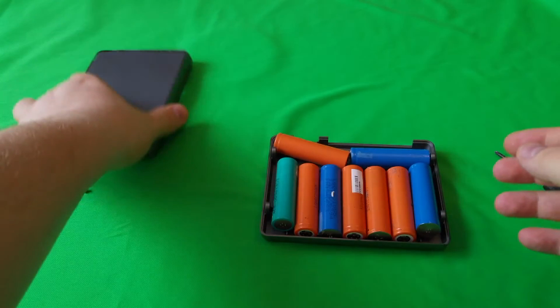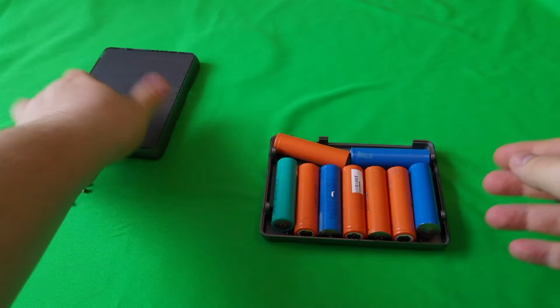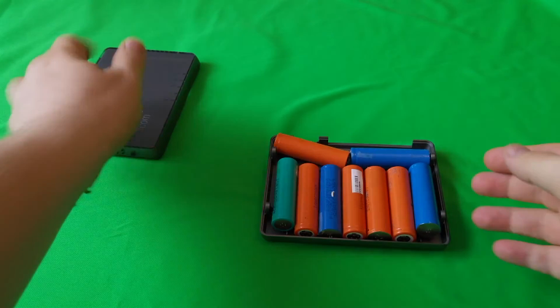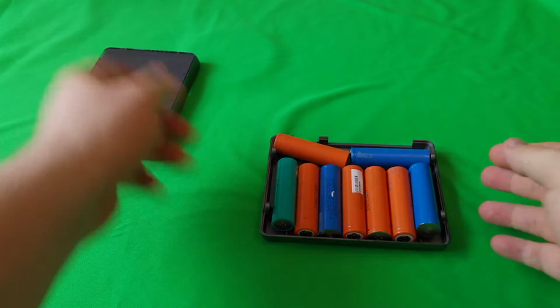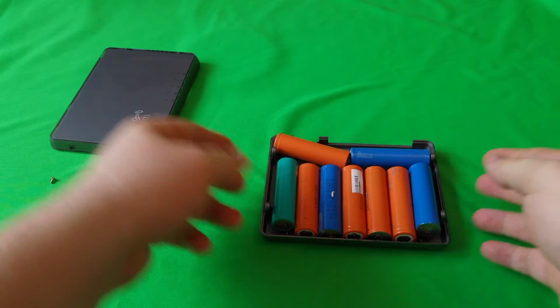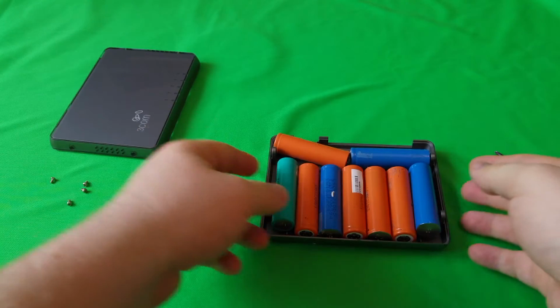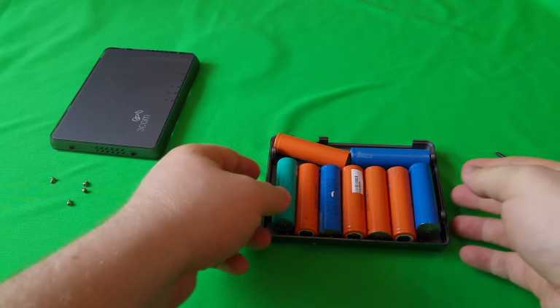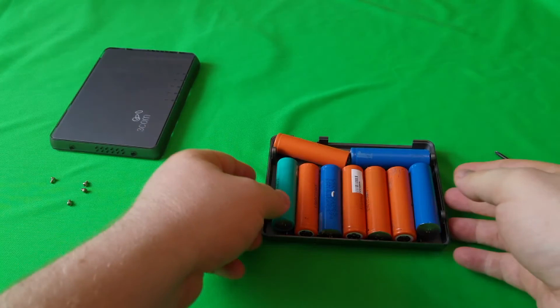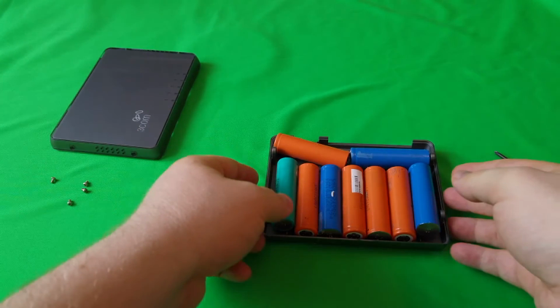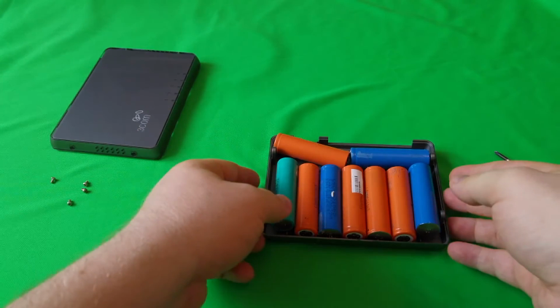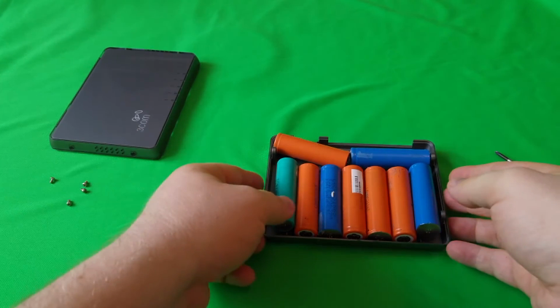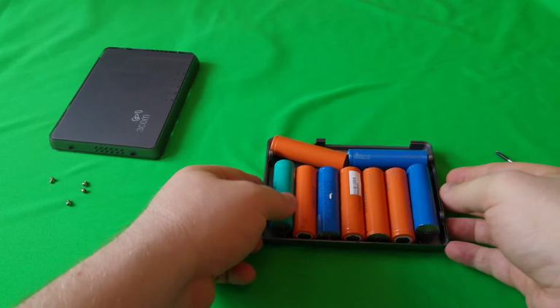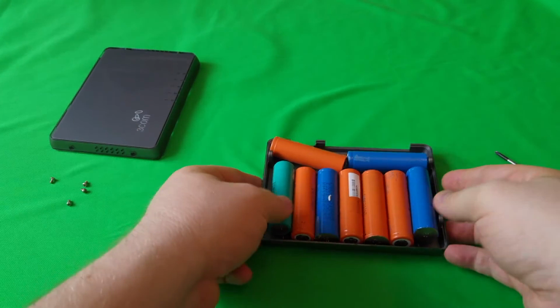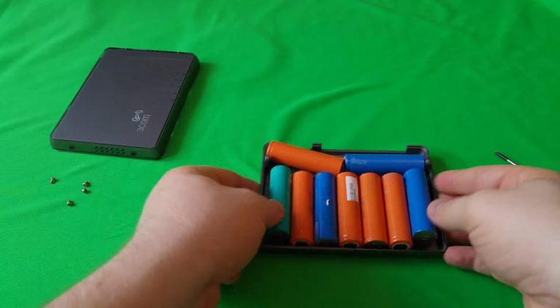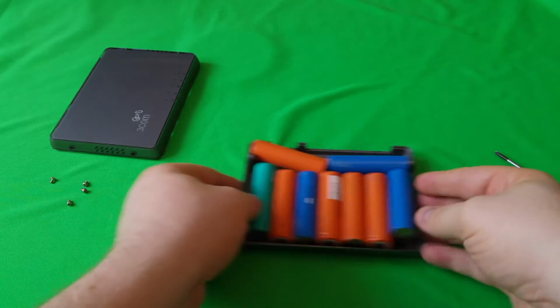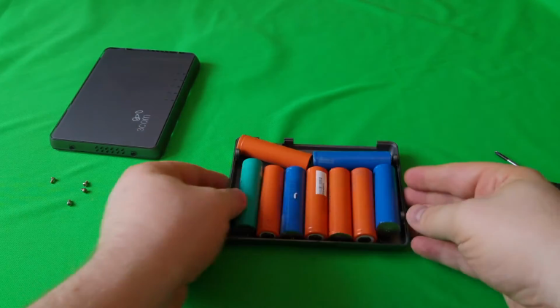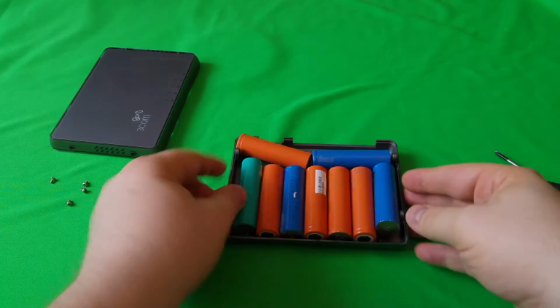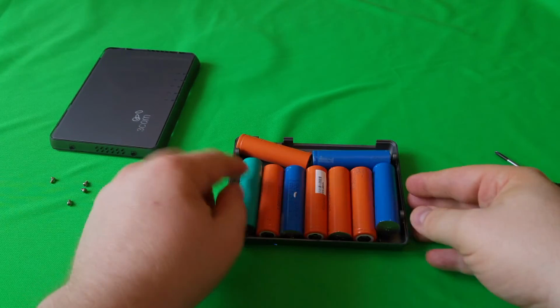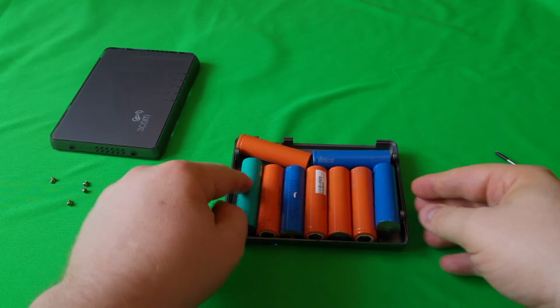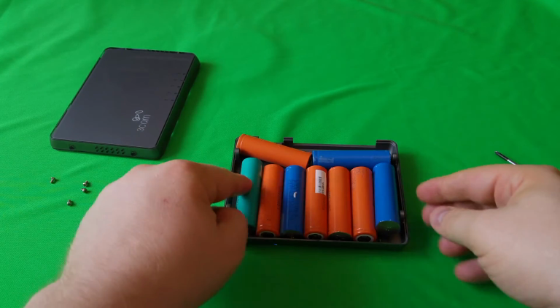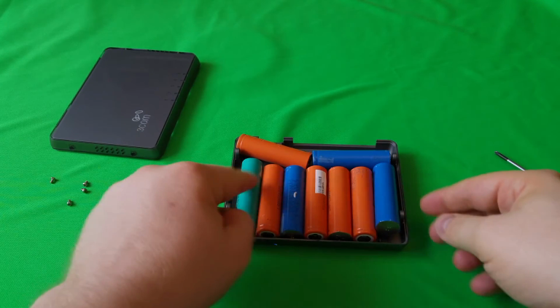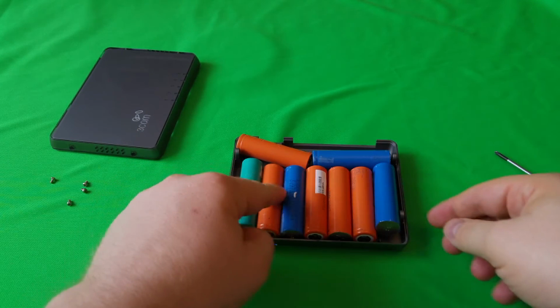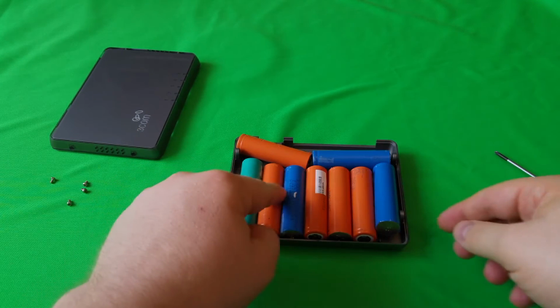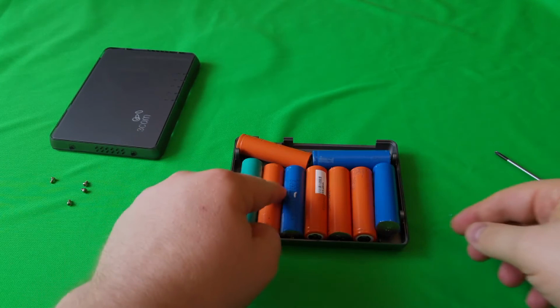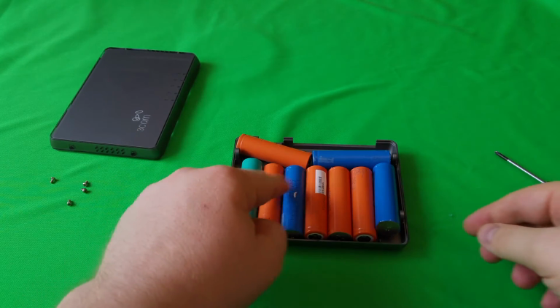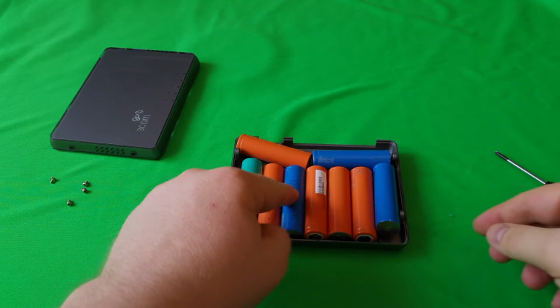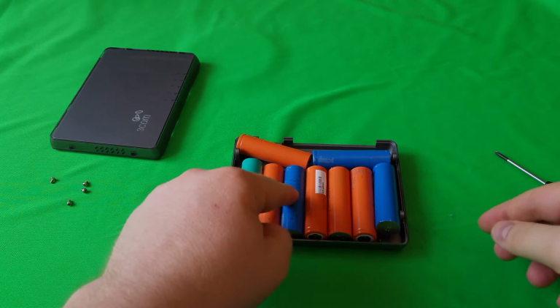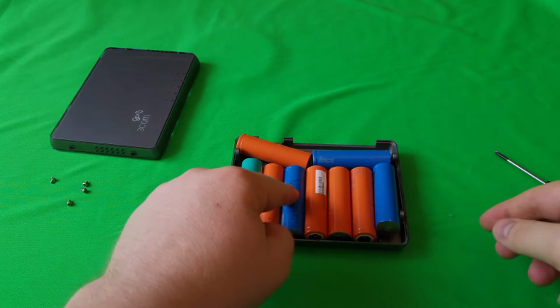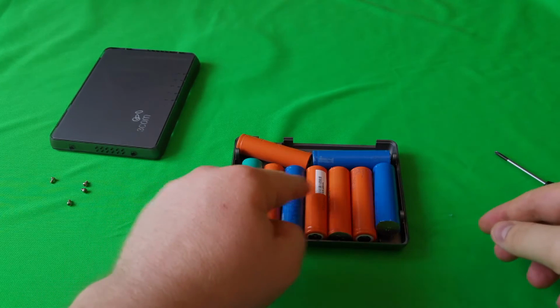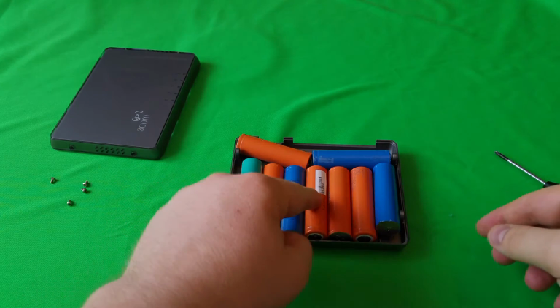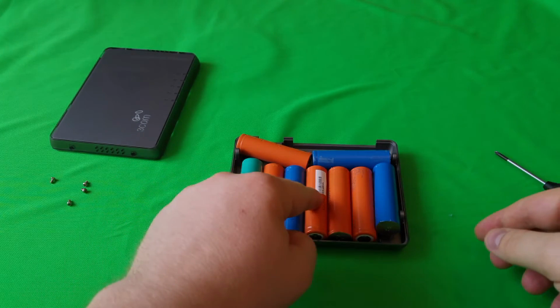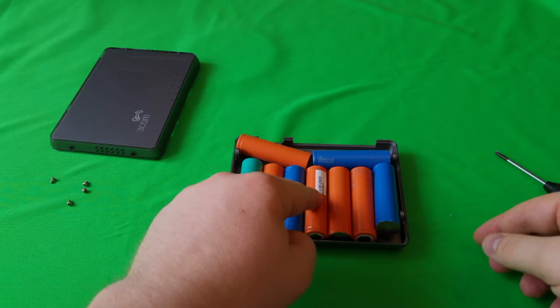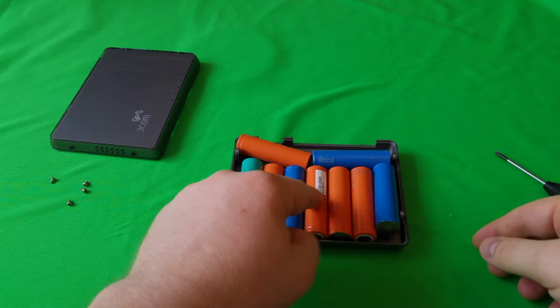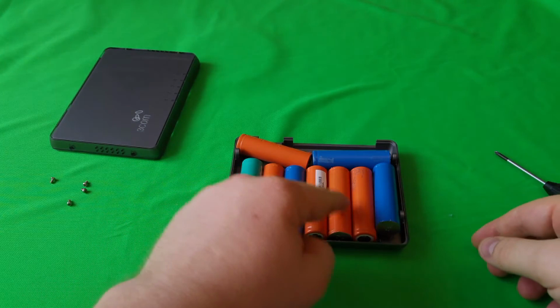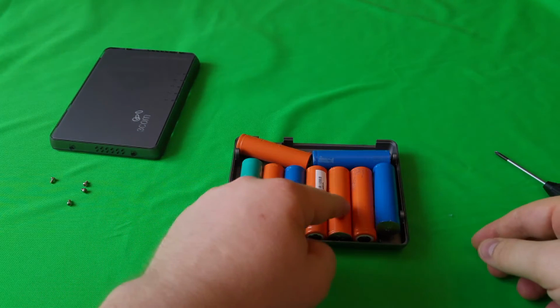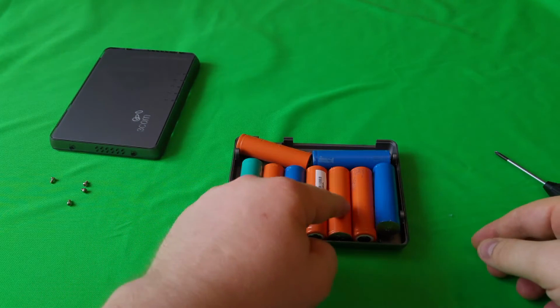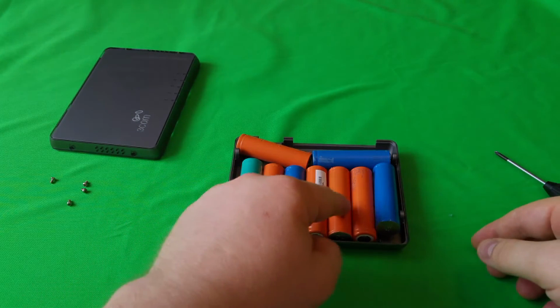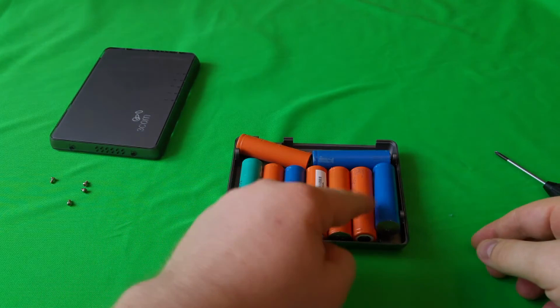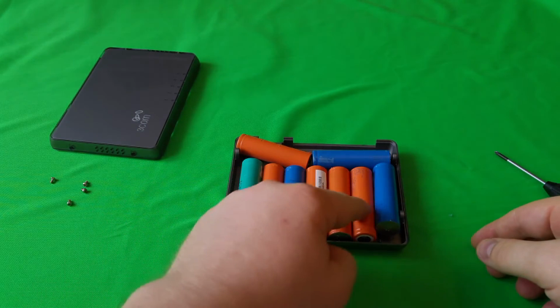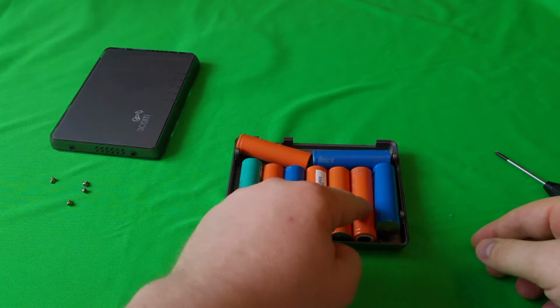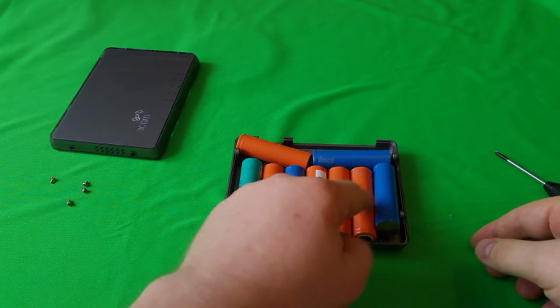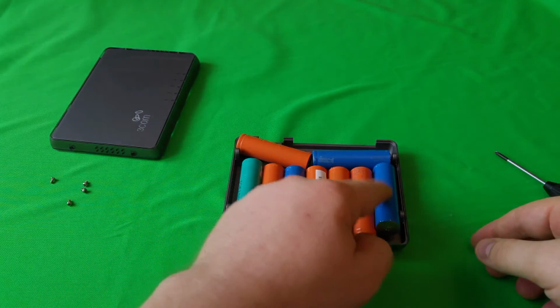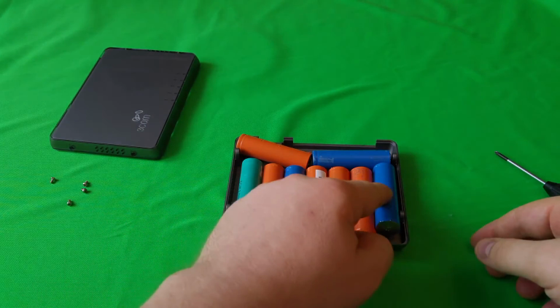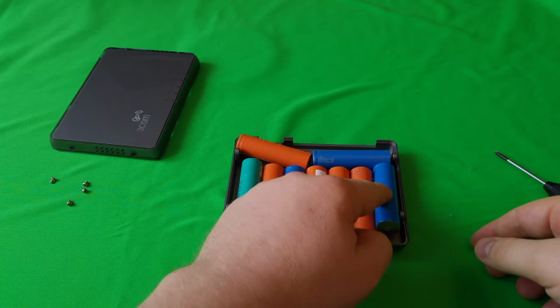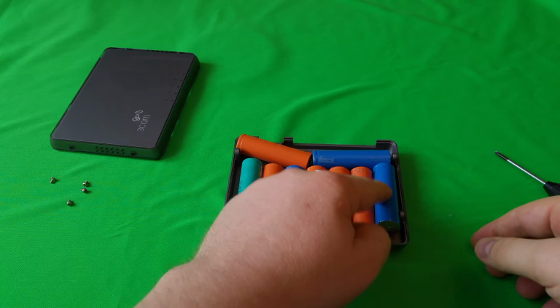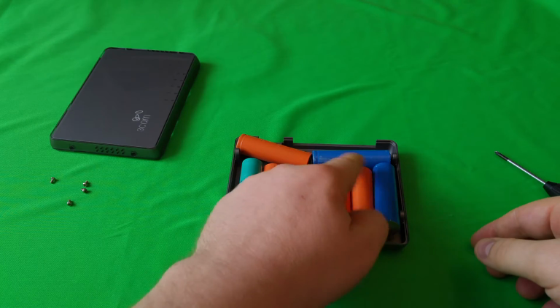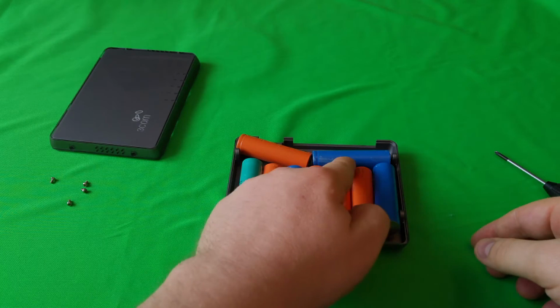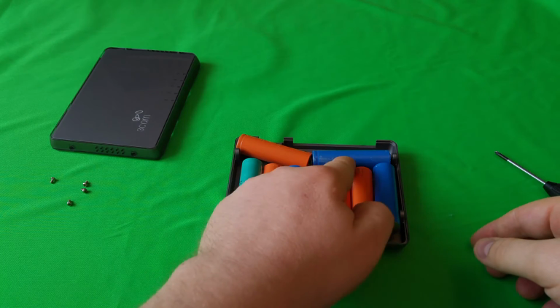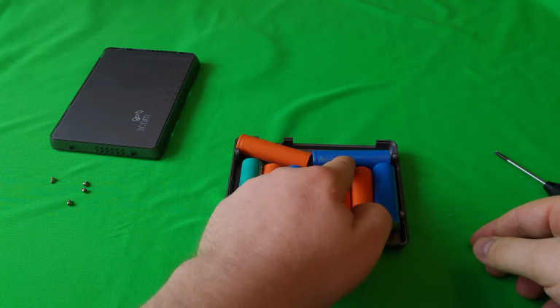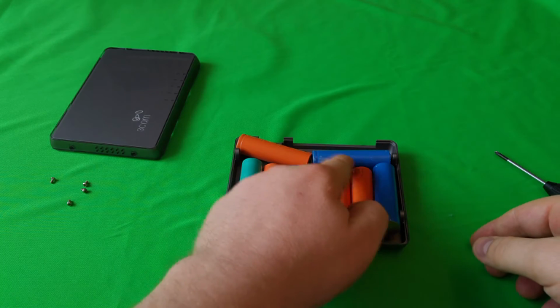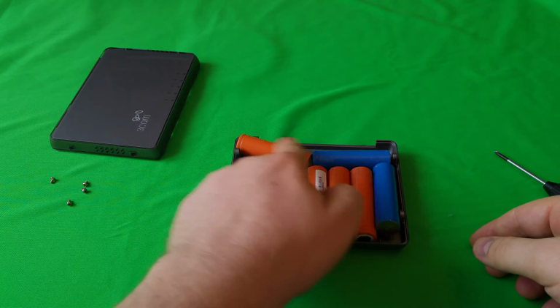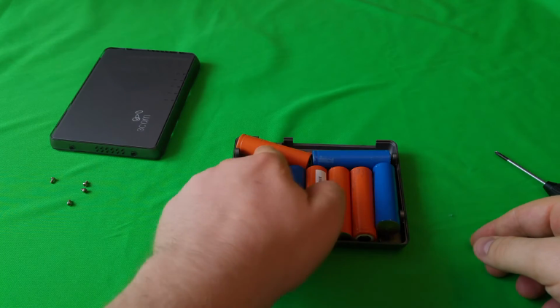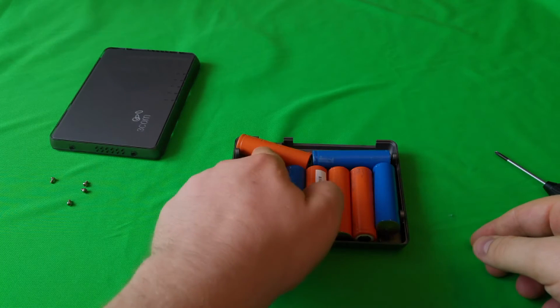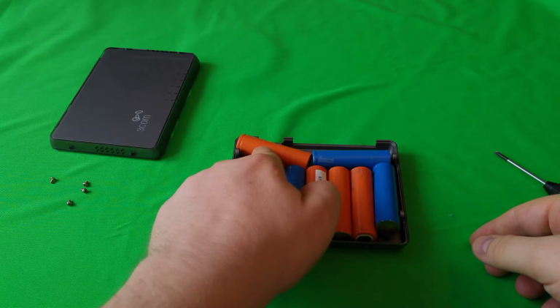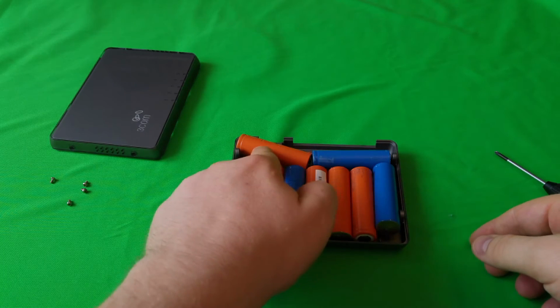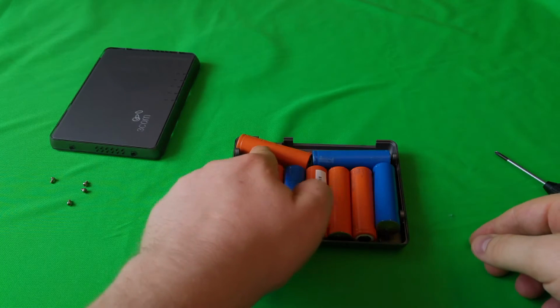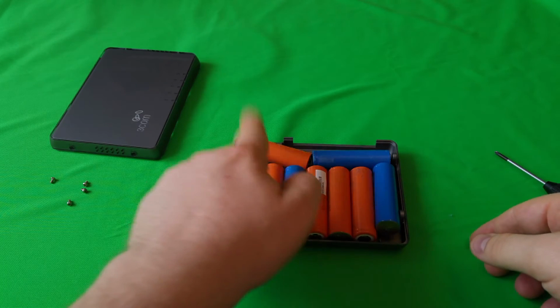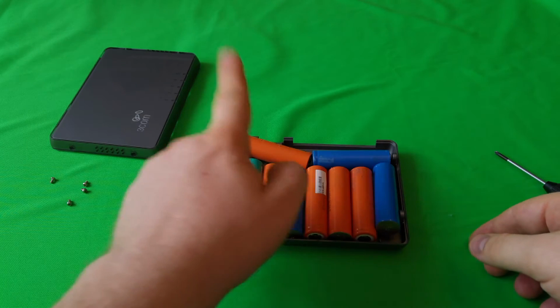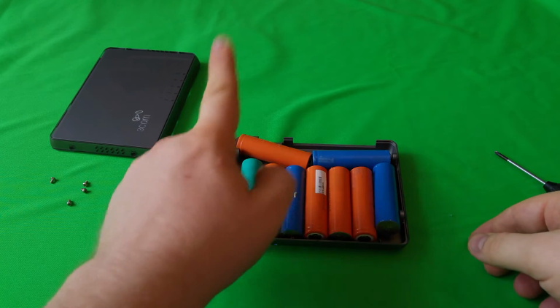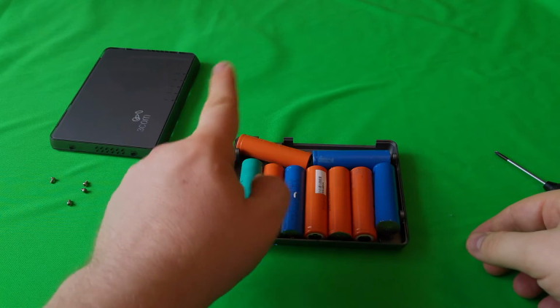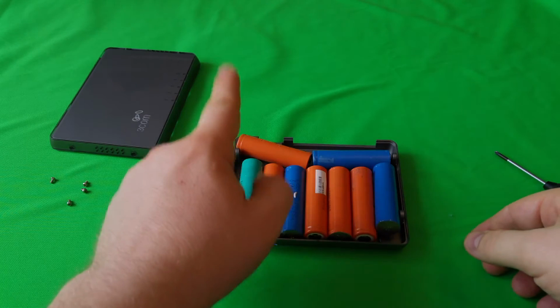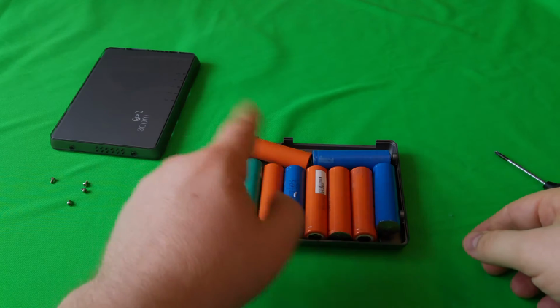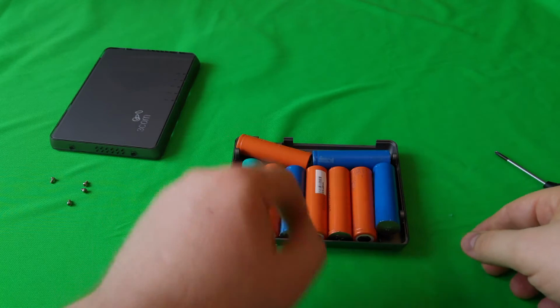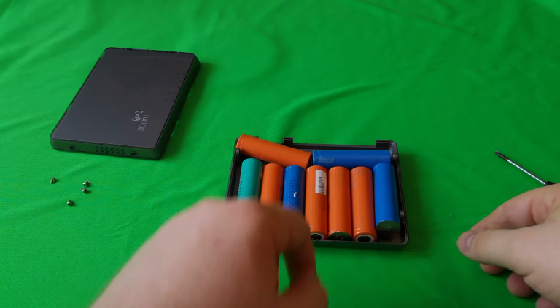Let's have a count: one, two, three, four, five, six, seven, eight, nine batteries.